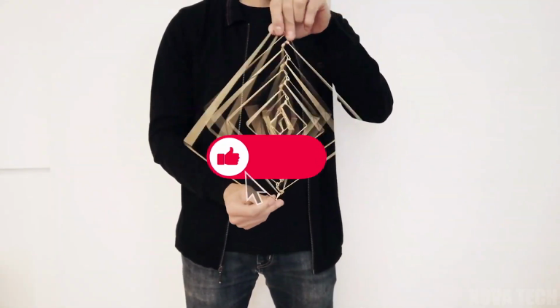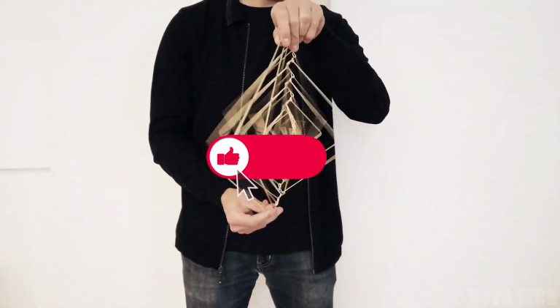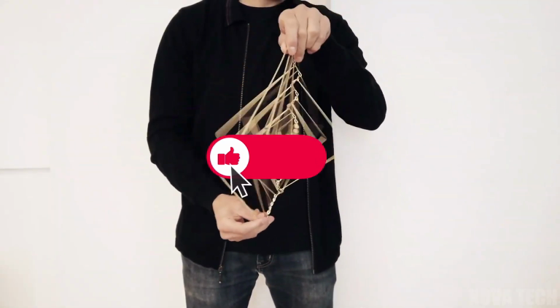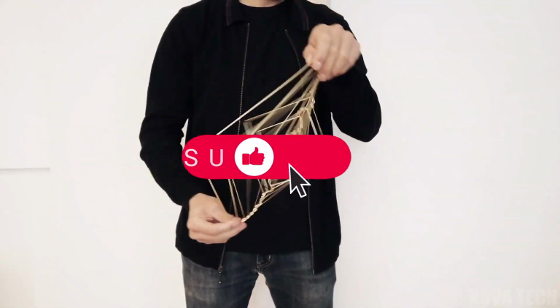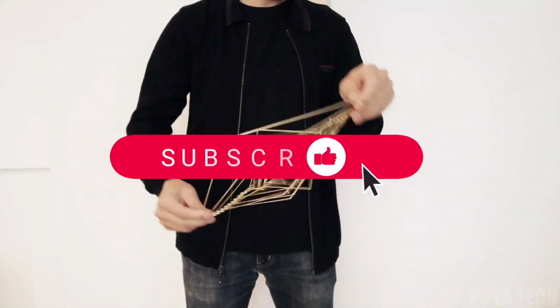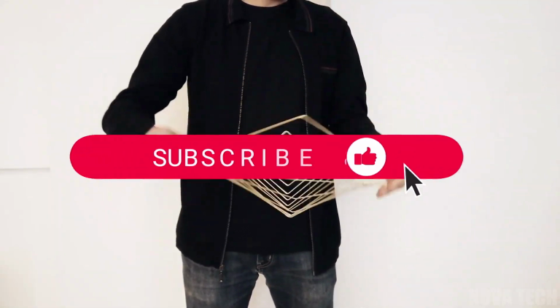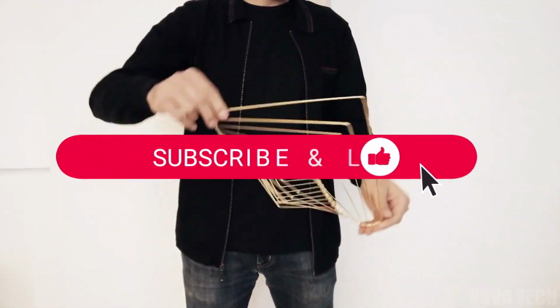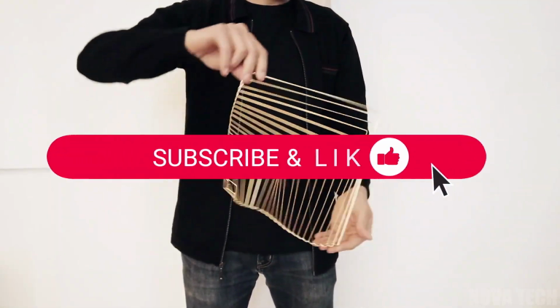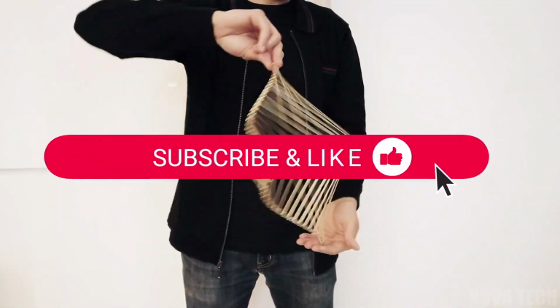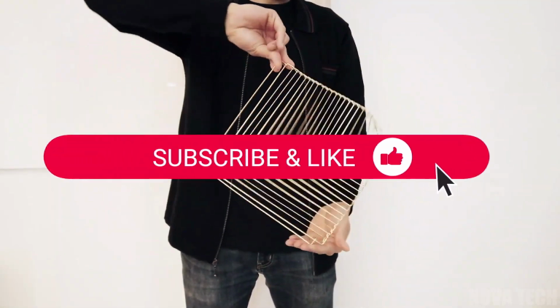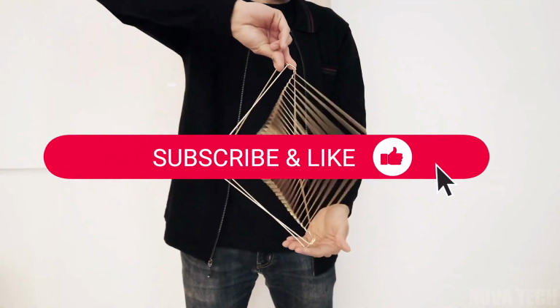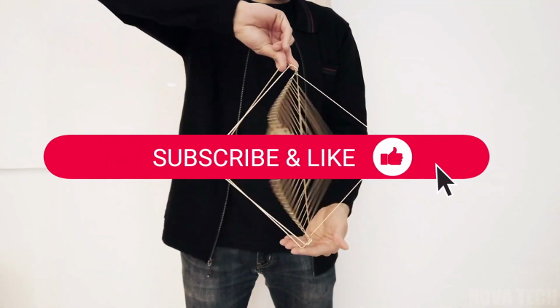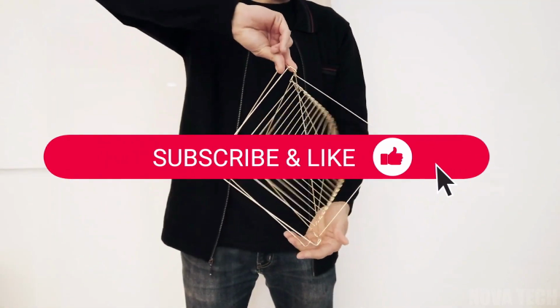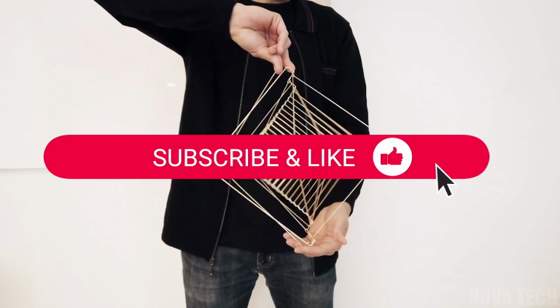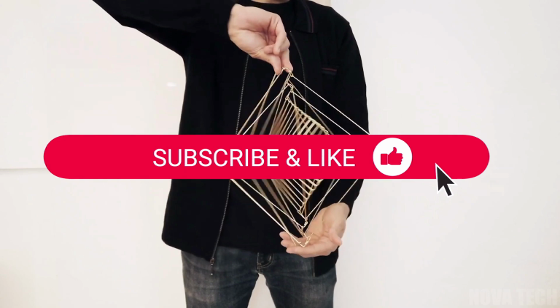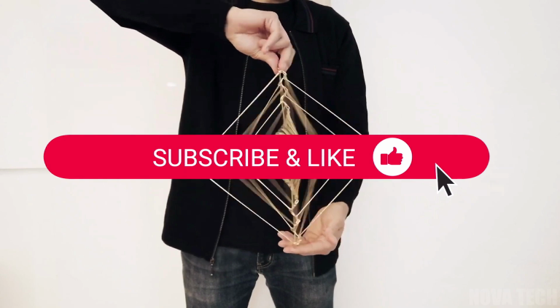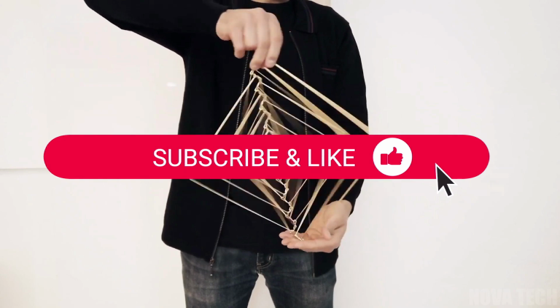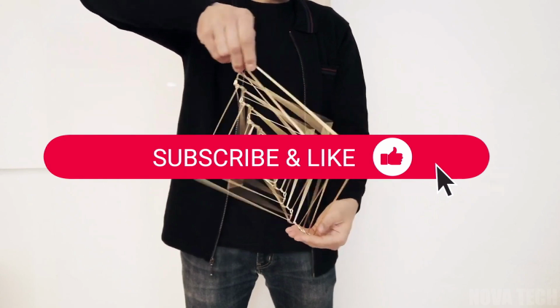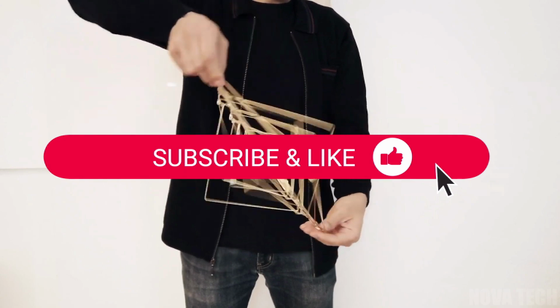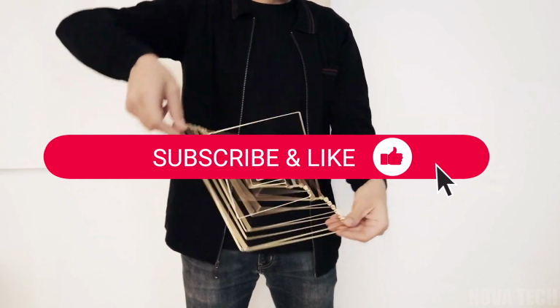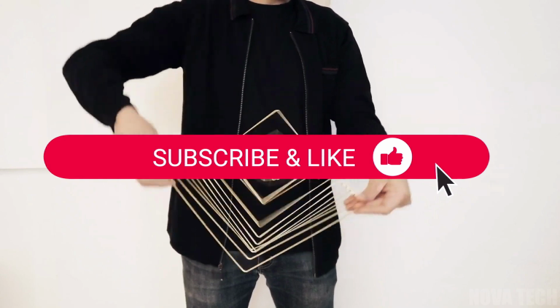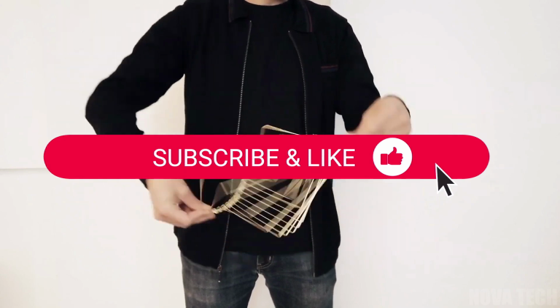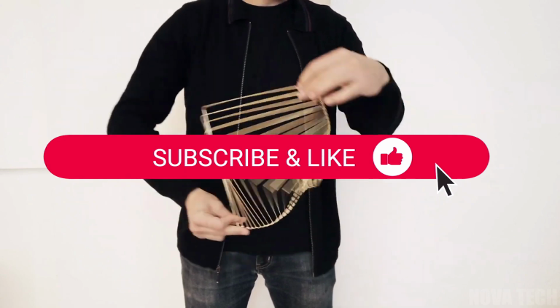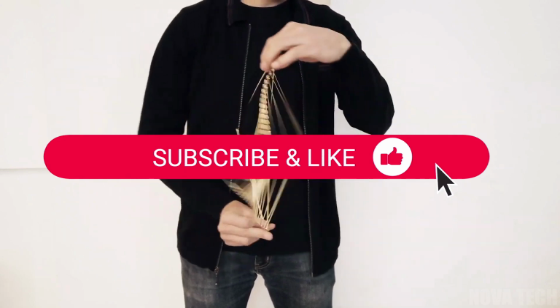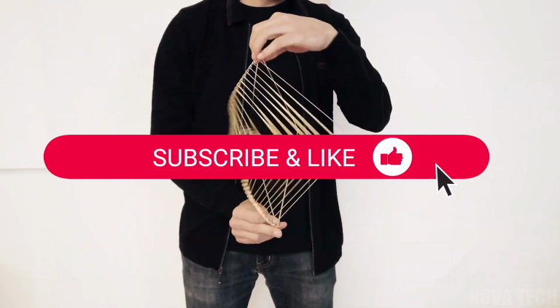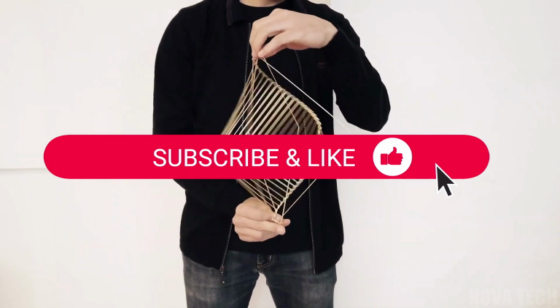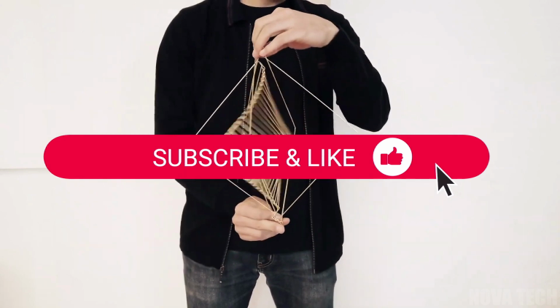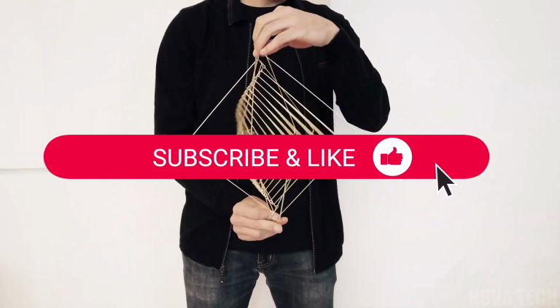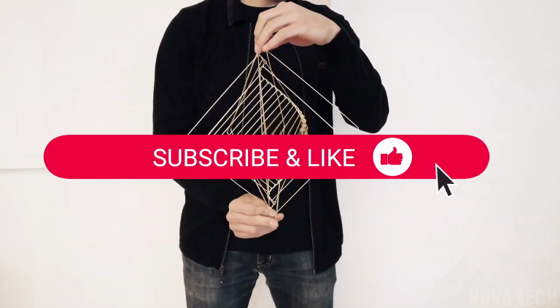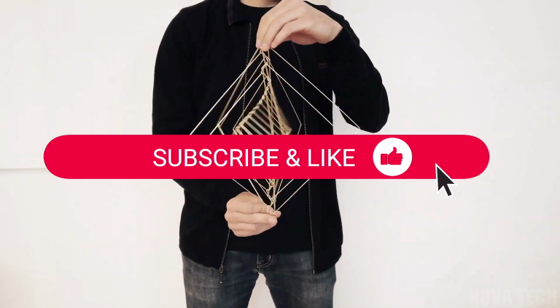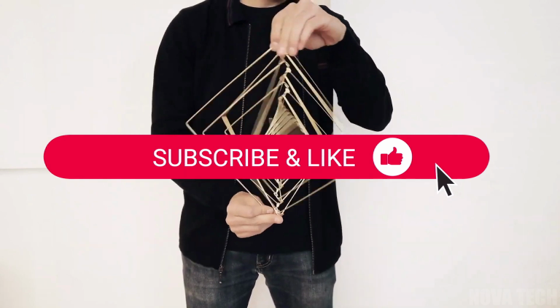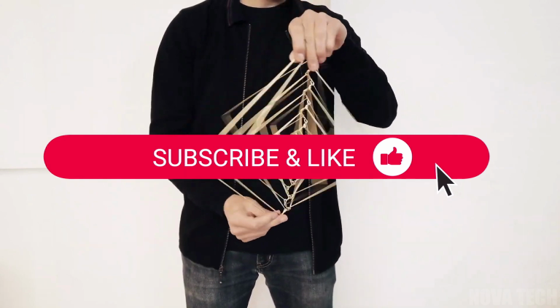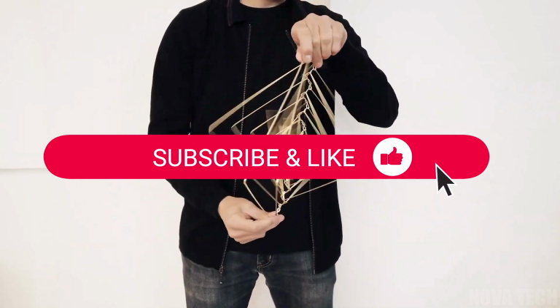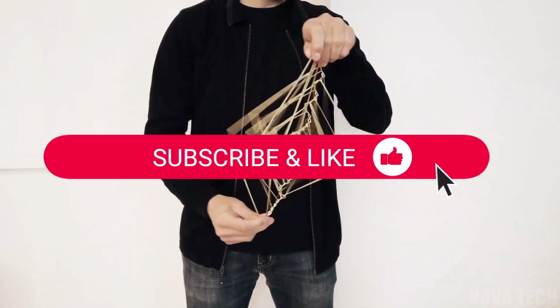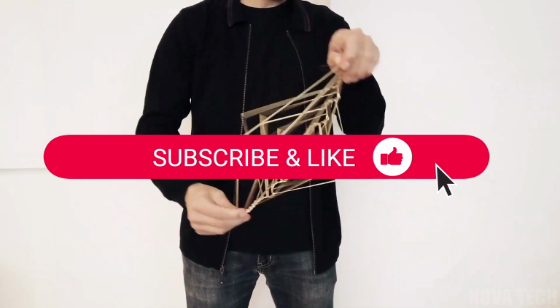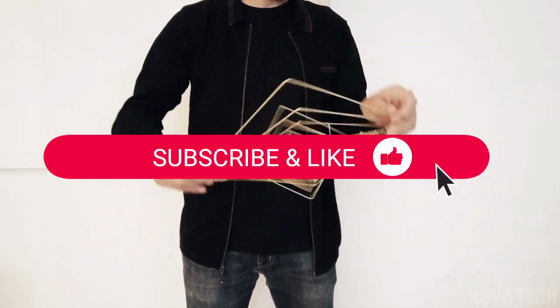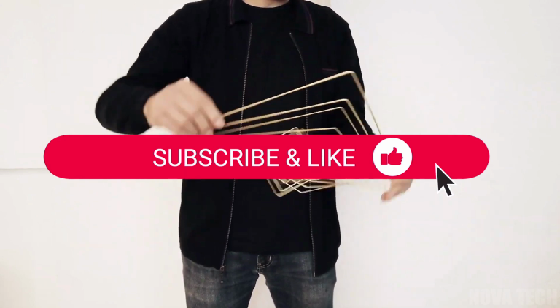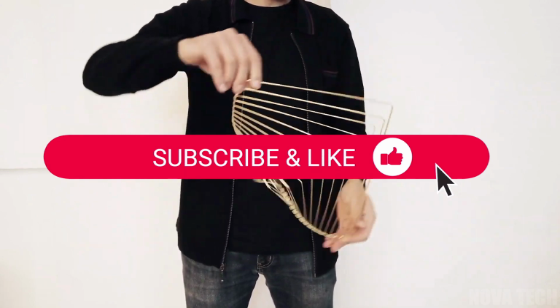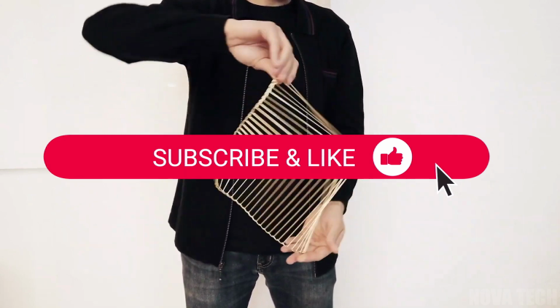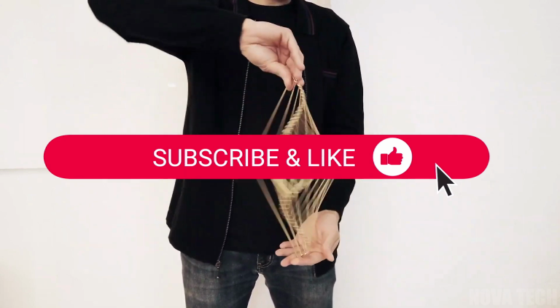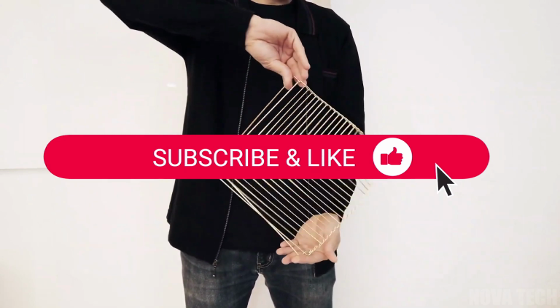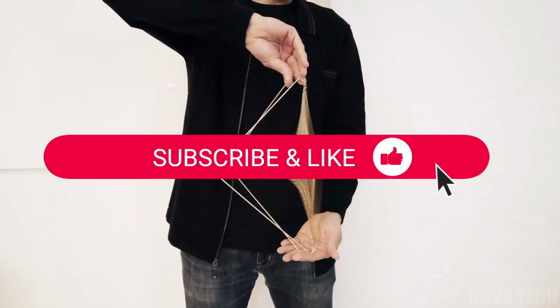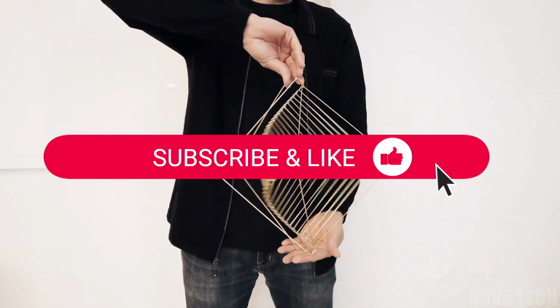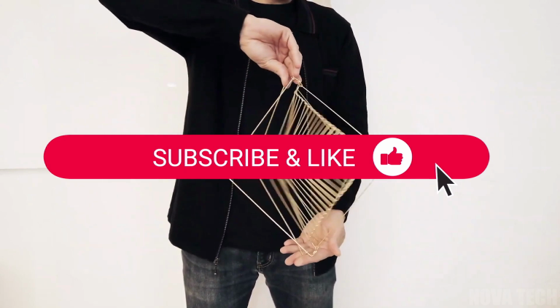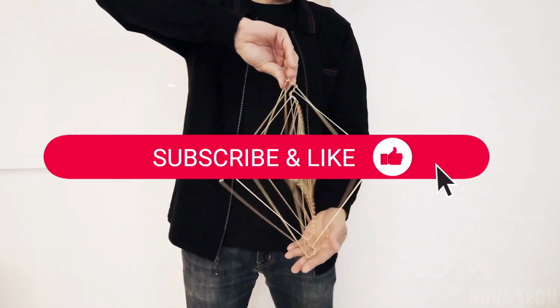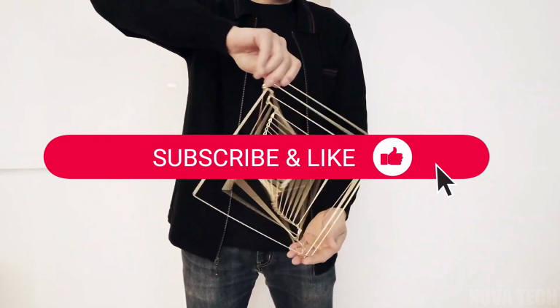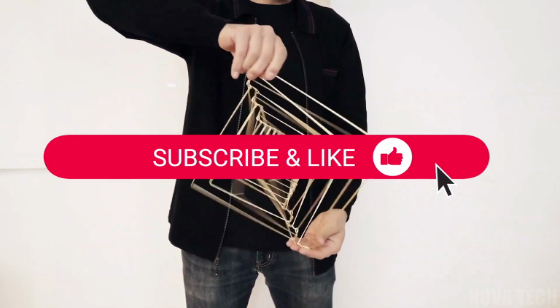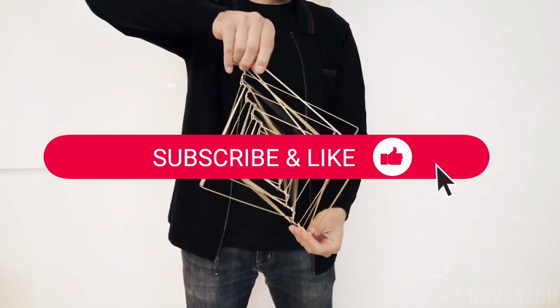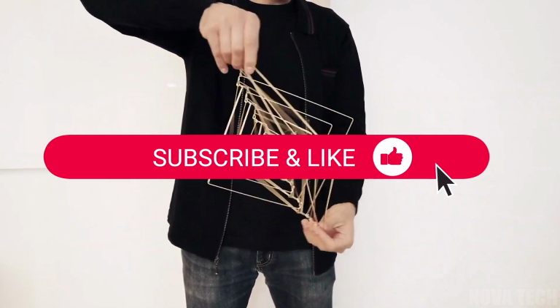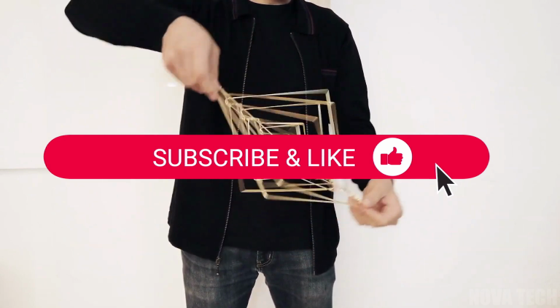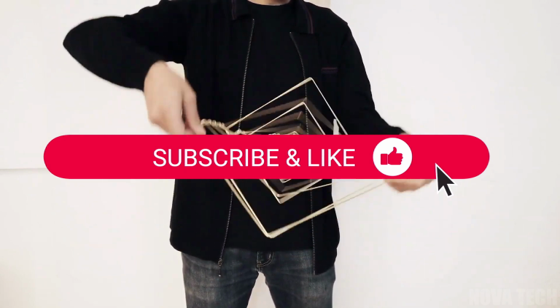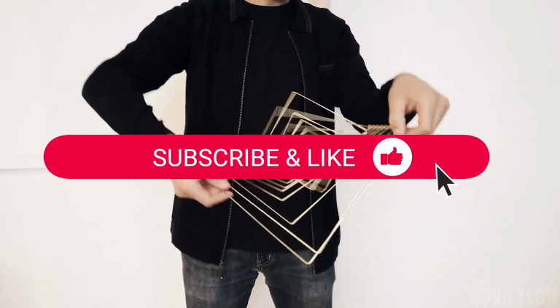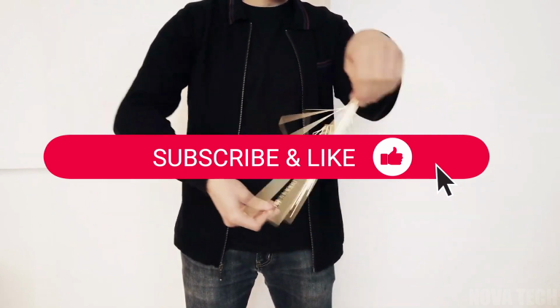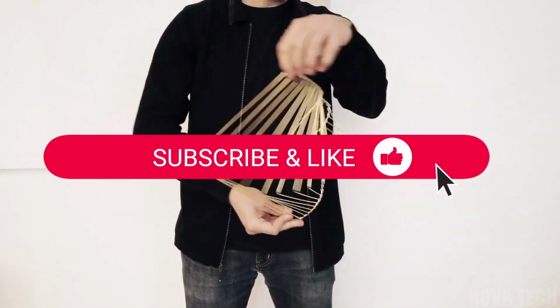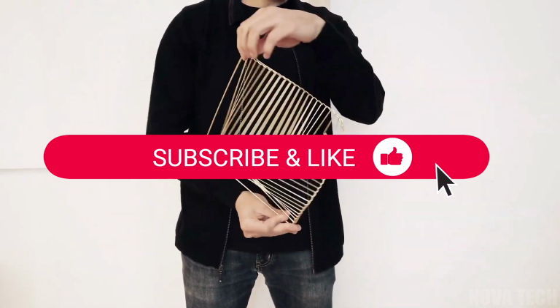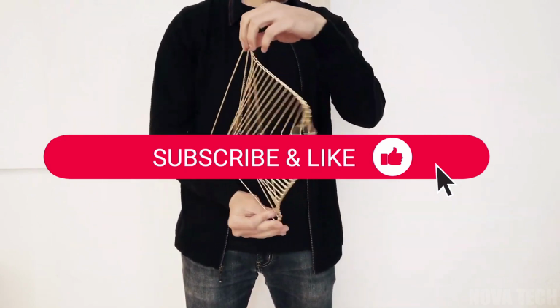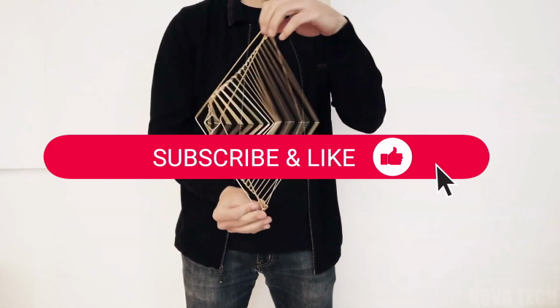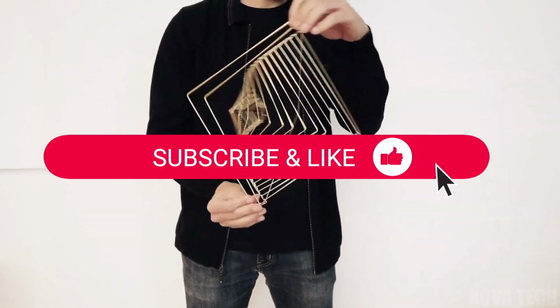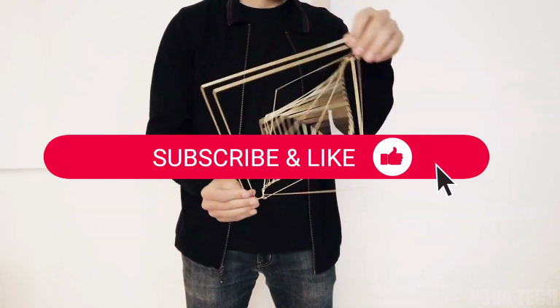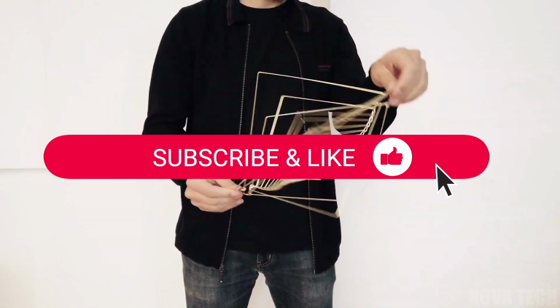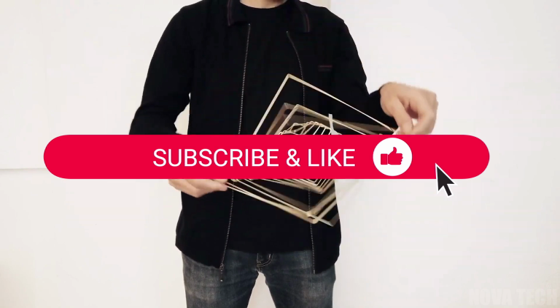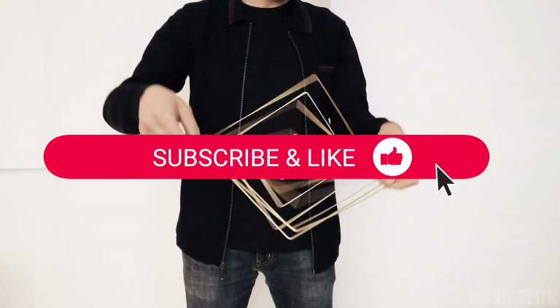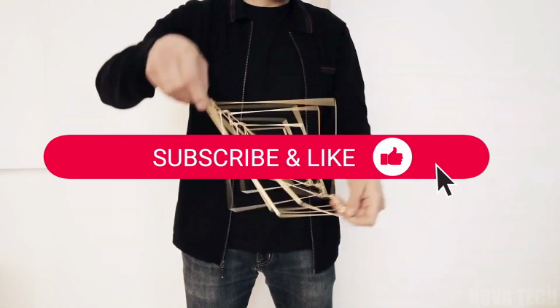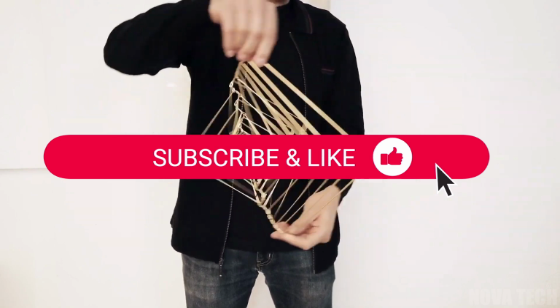Hey guys, real quick — if you like cool gadgets and want to see more, be sure to like the video and subscribe to the channel. Now let's get back to it.